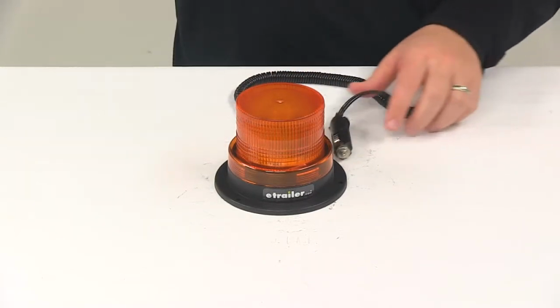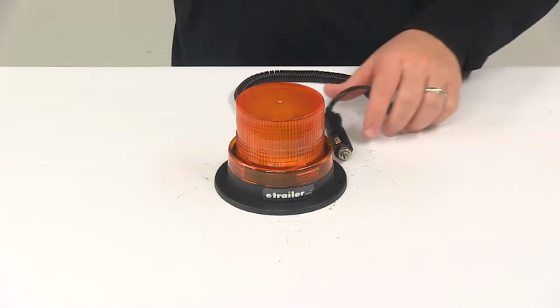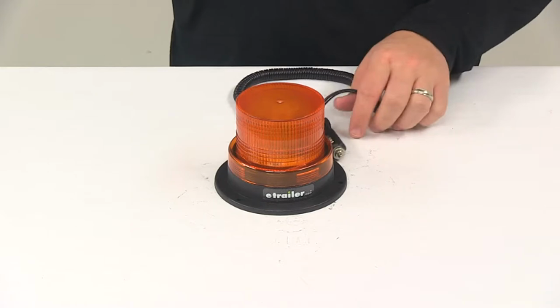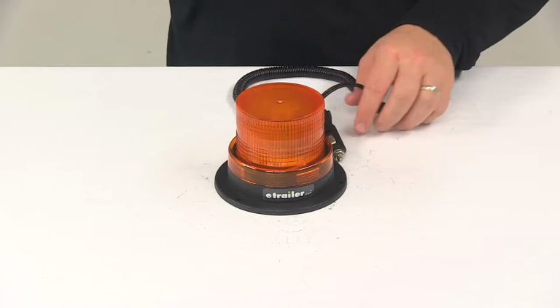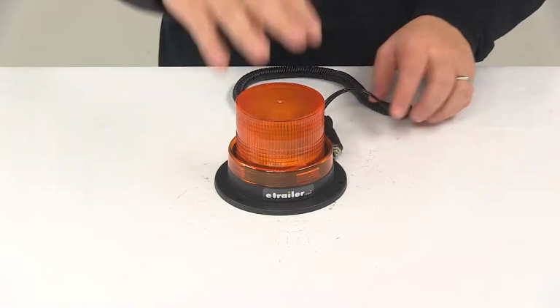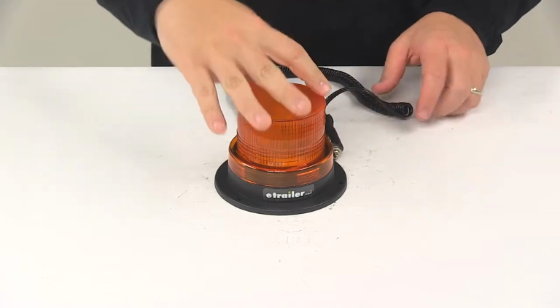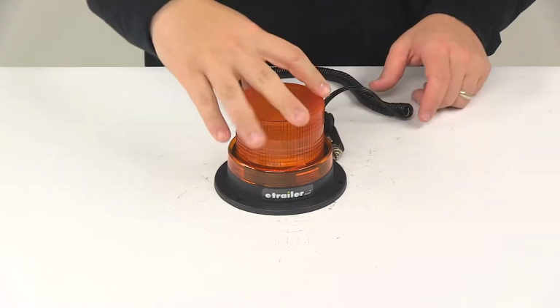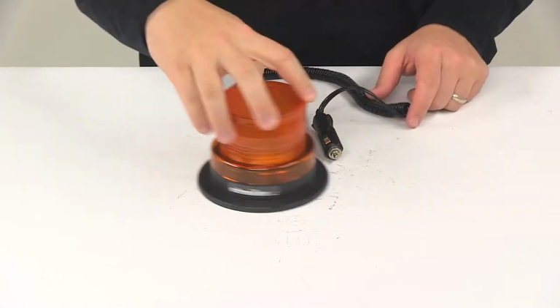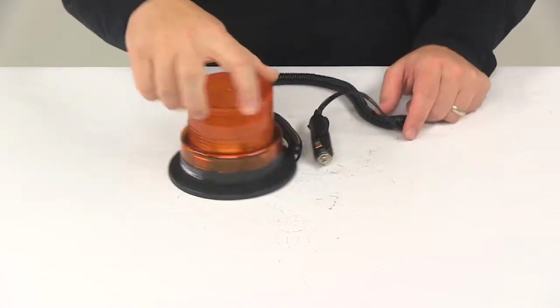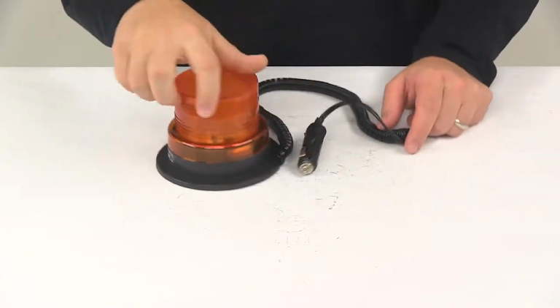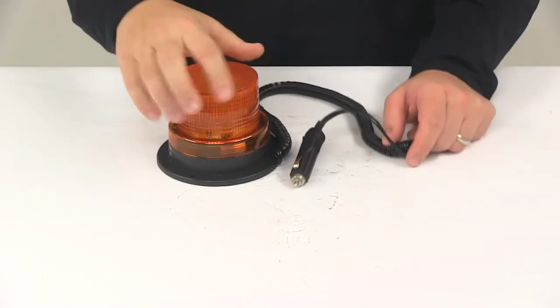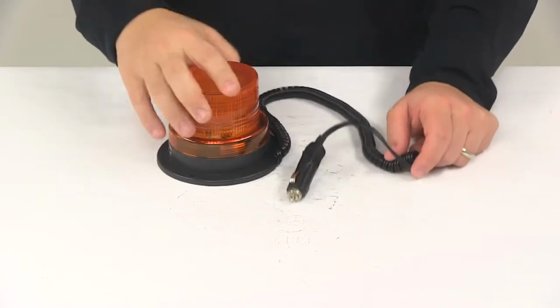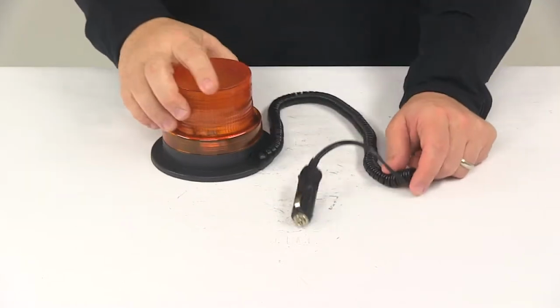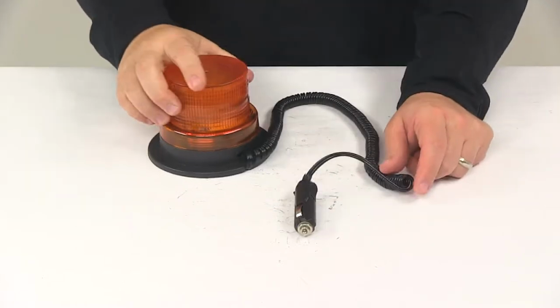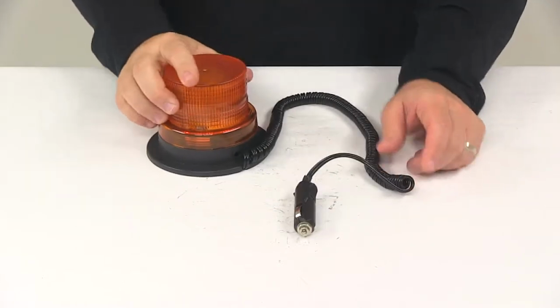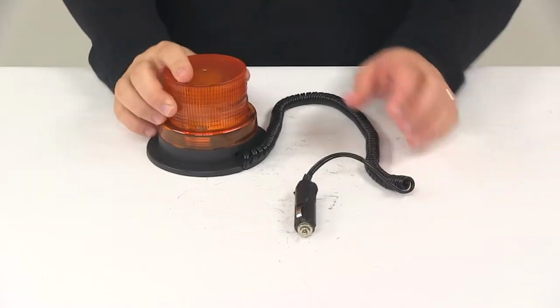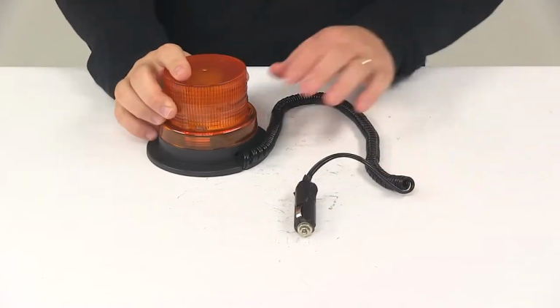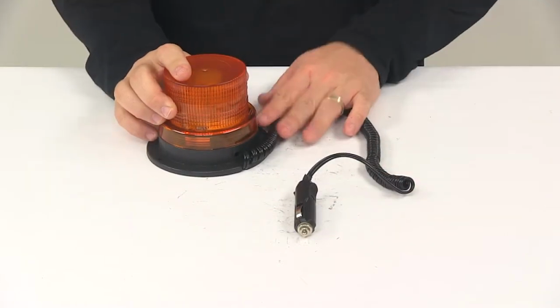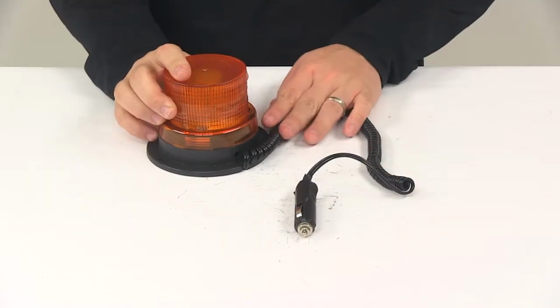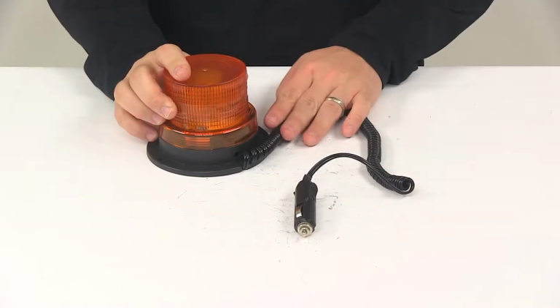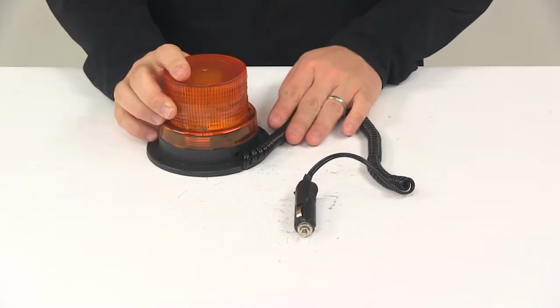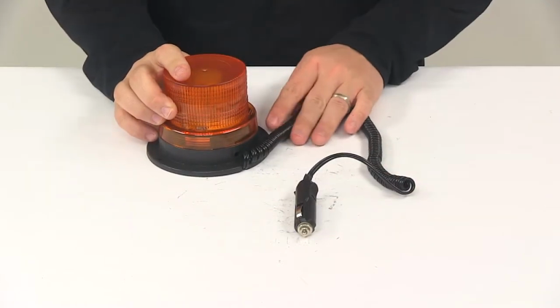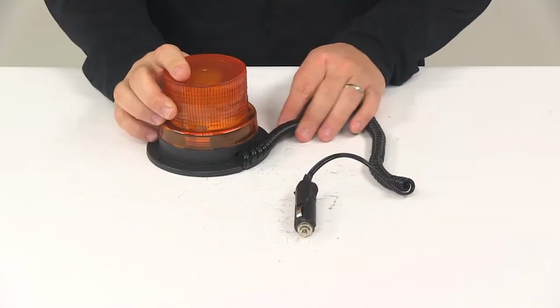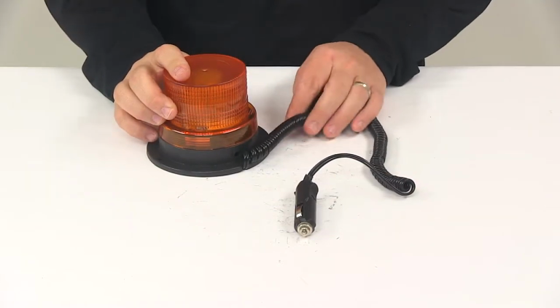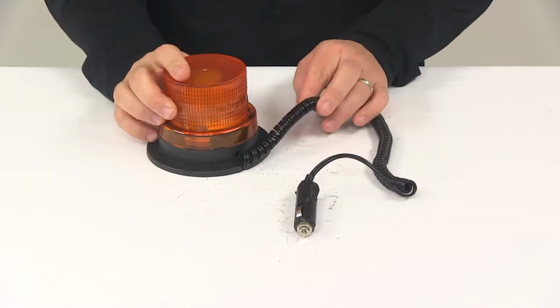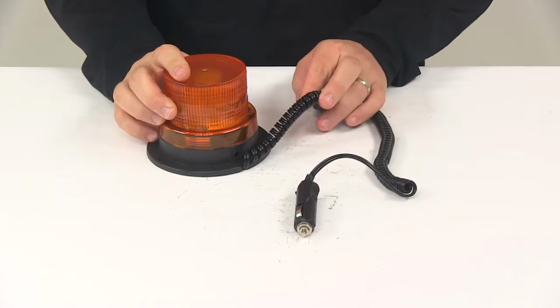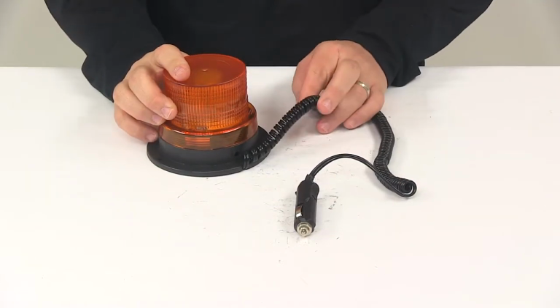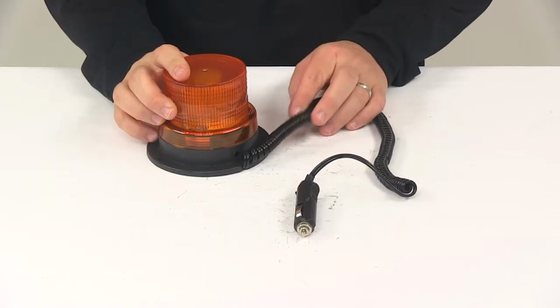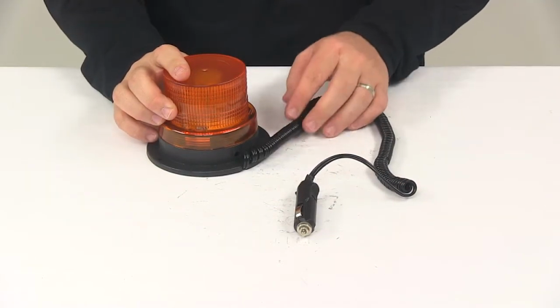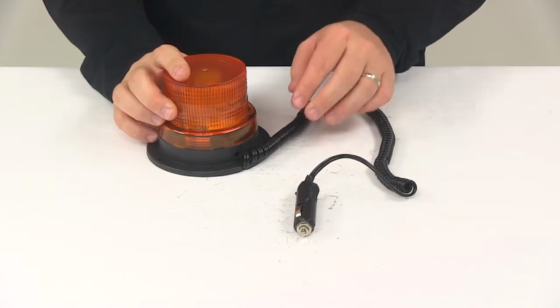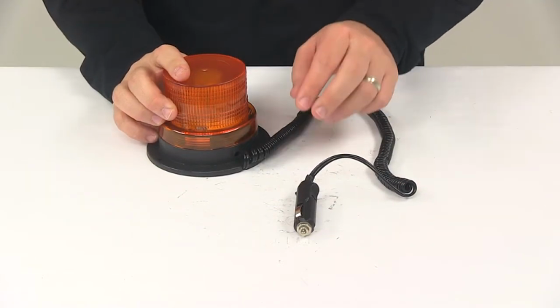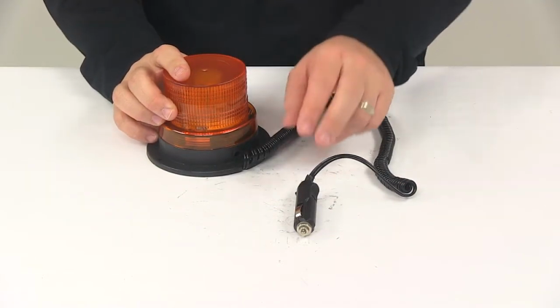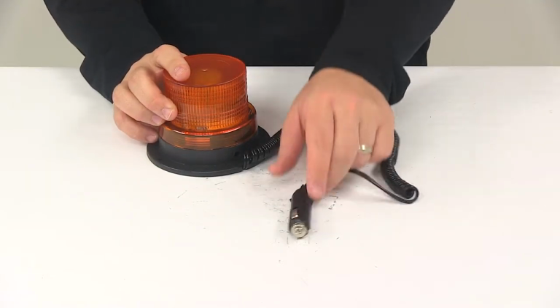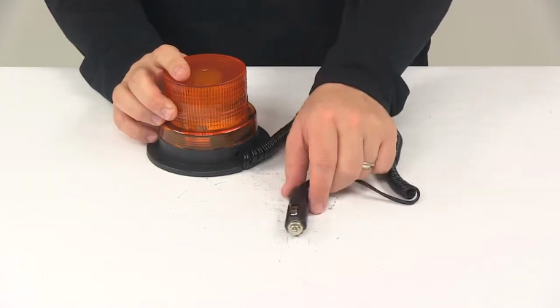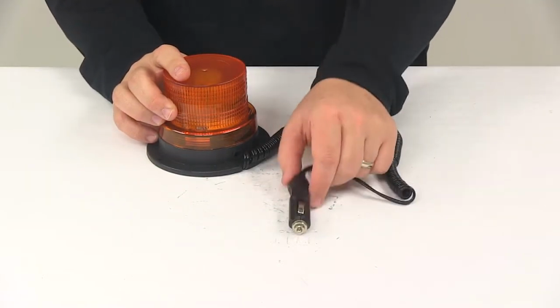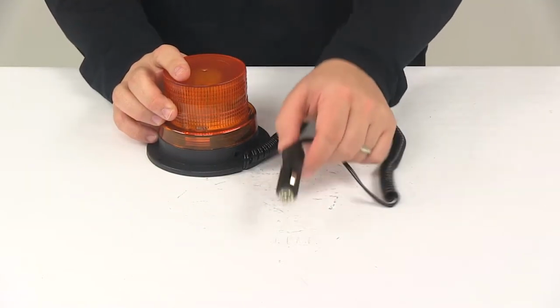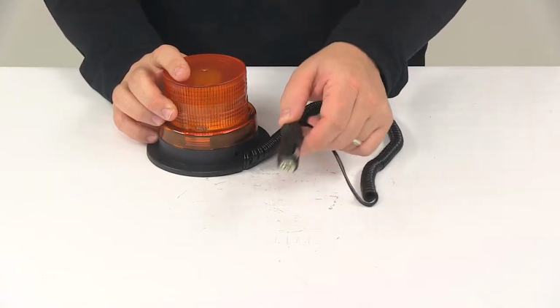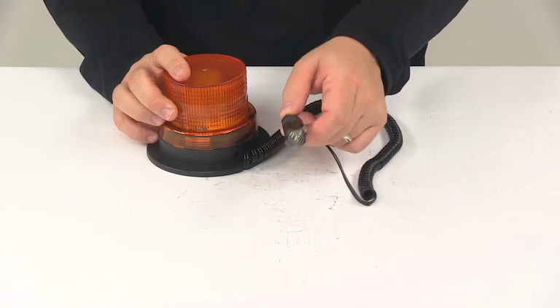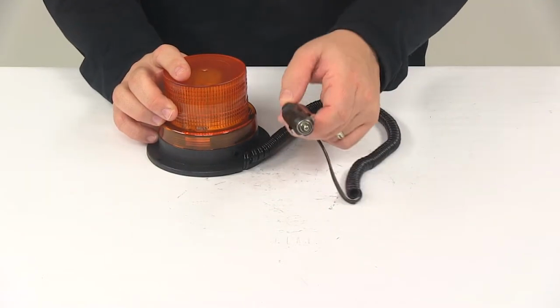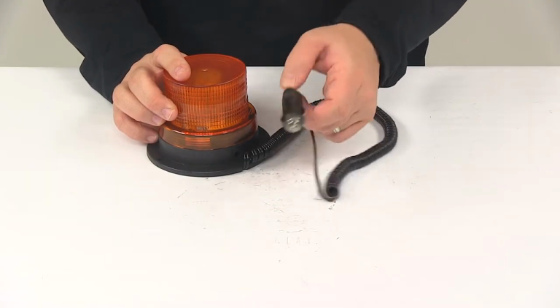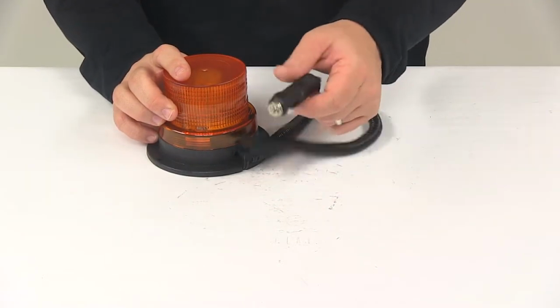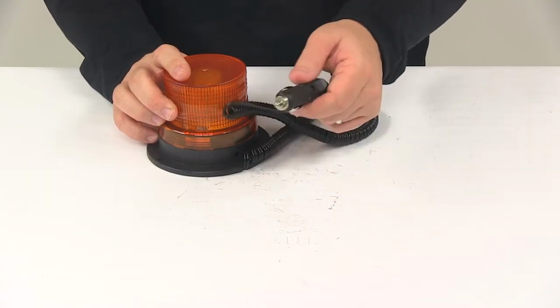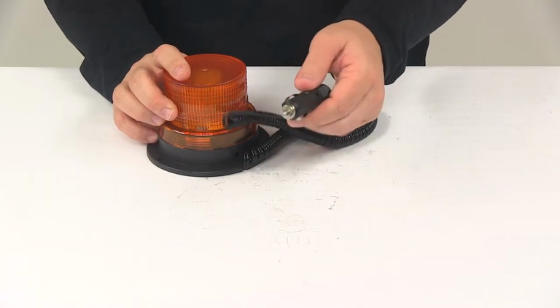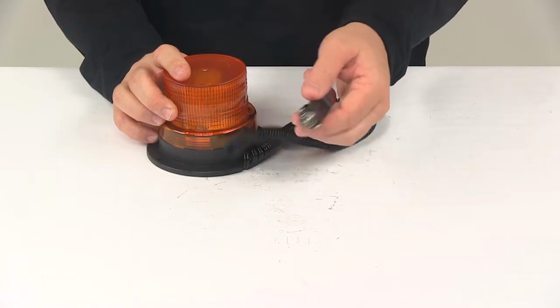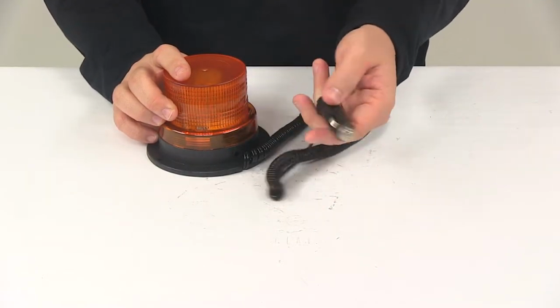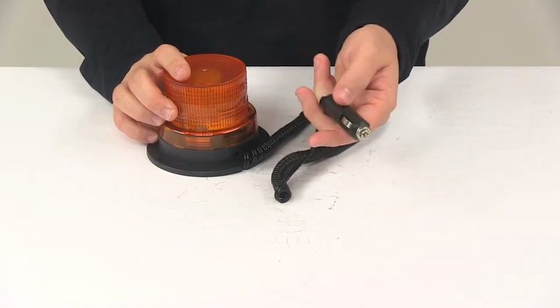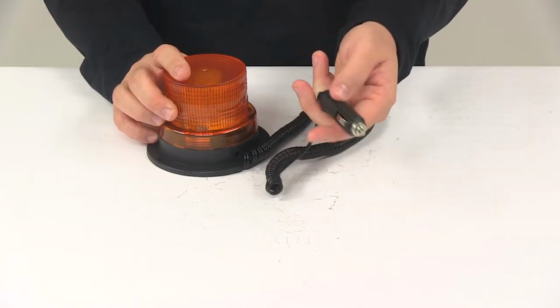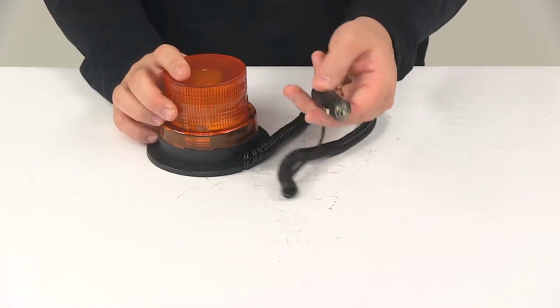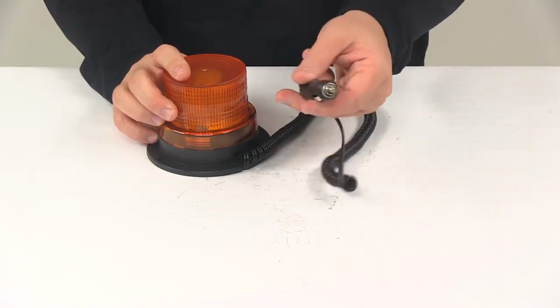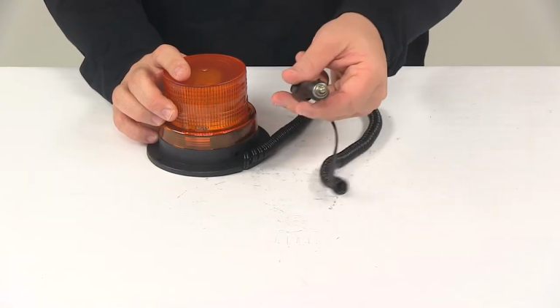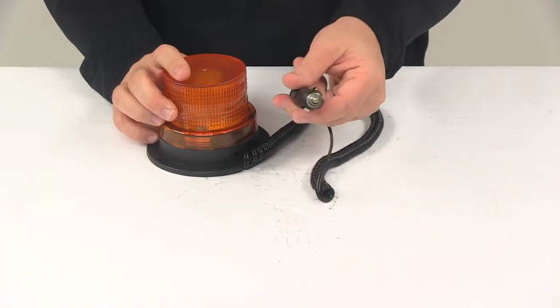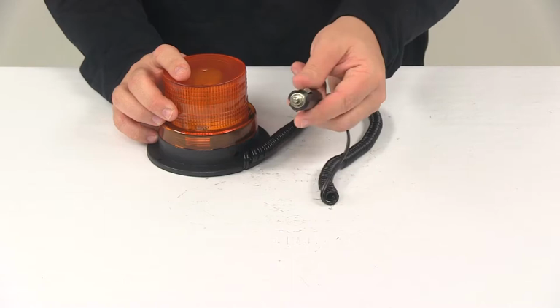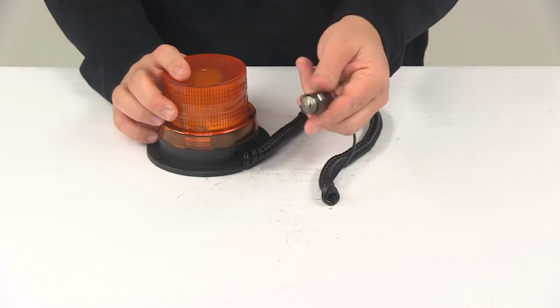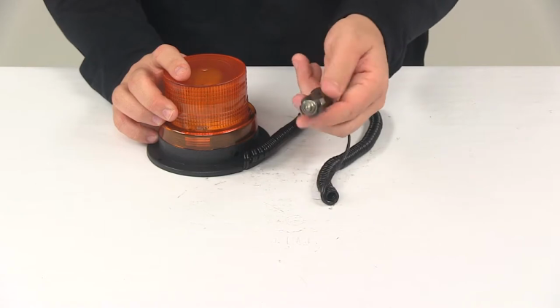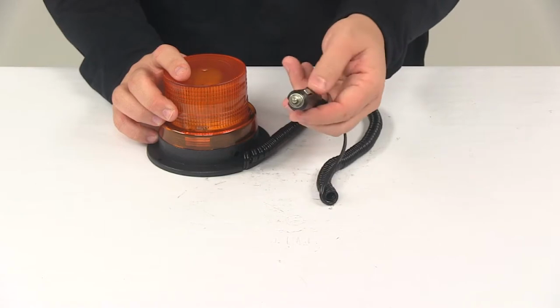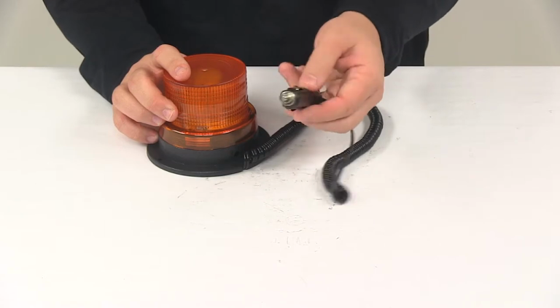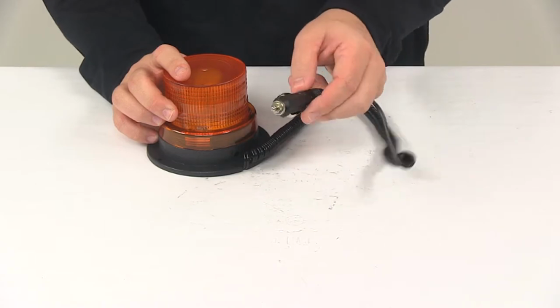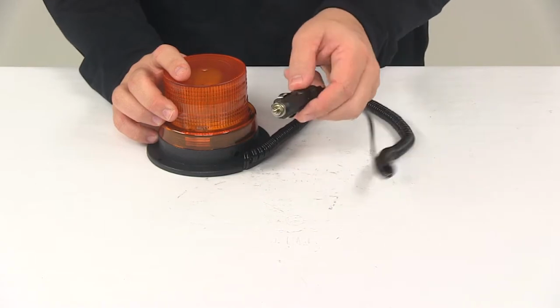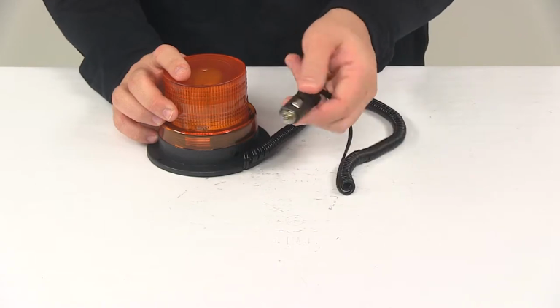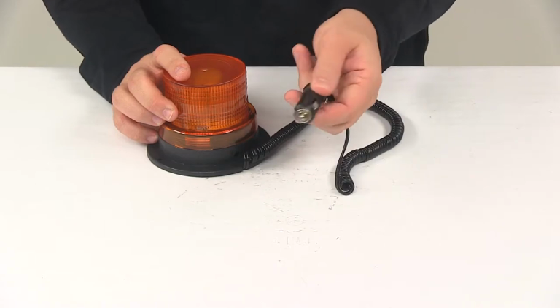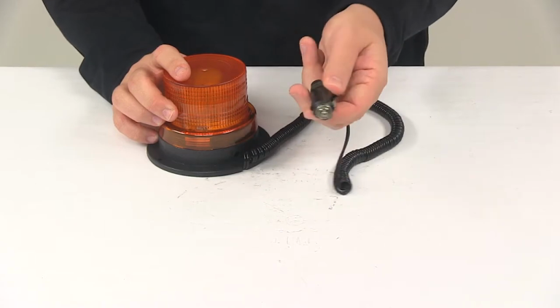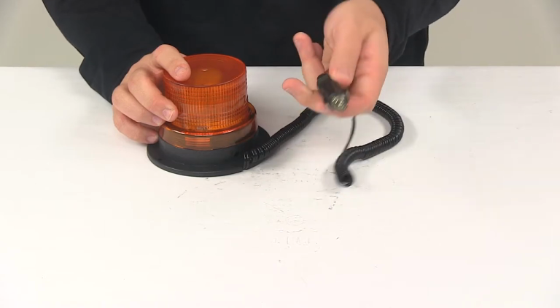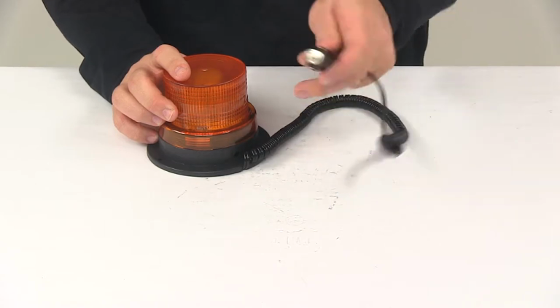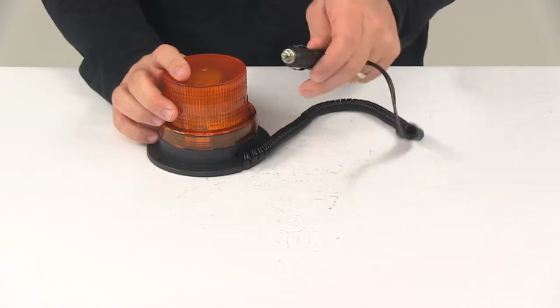It's going to have the 12-foot long coiled power cord with the 12-volt DC plug. This will plug into your vehicle's auxiliary outlet.